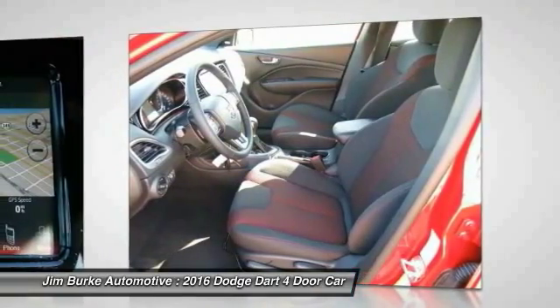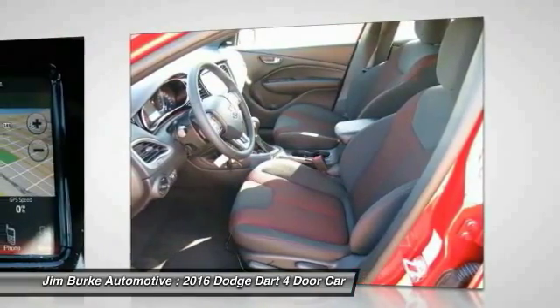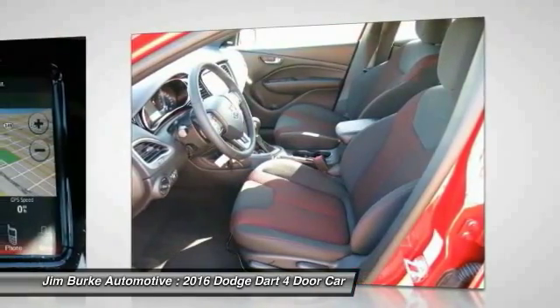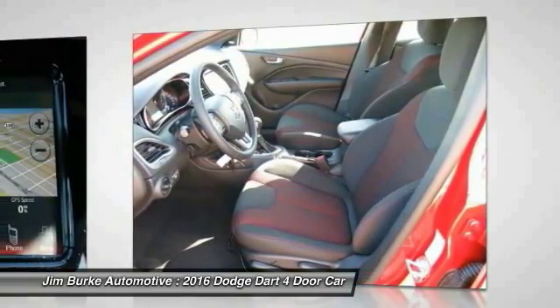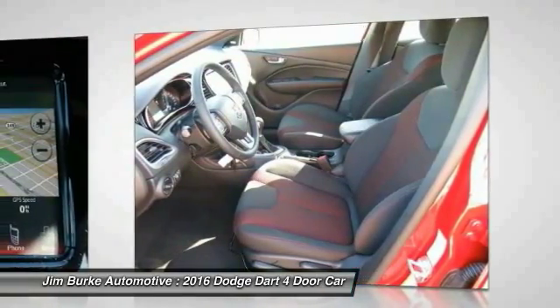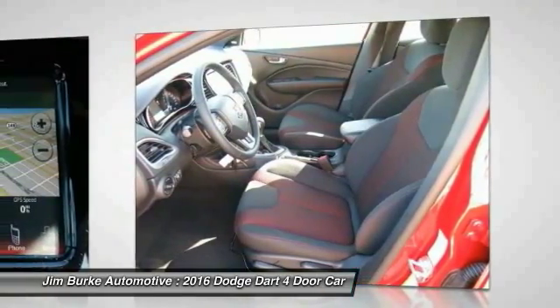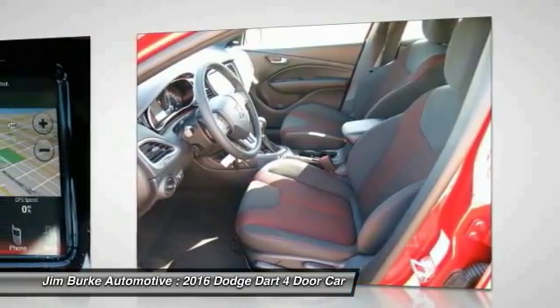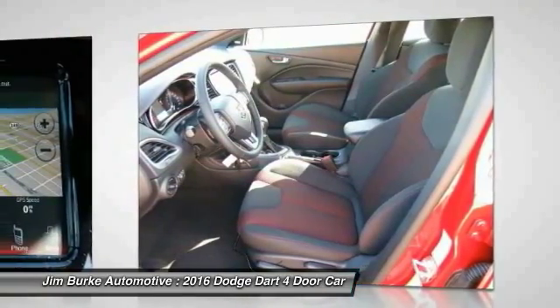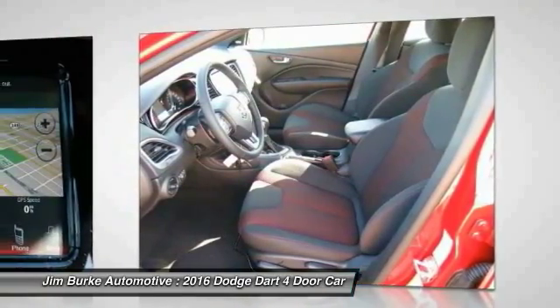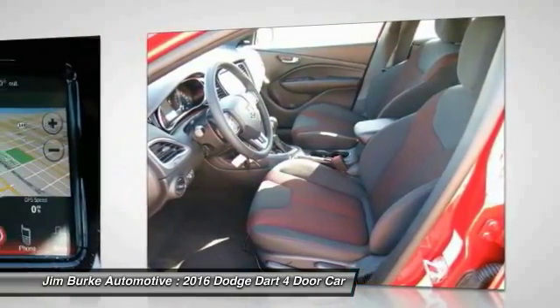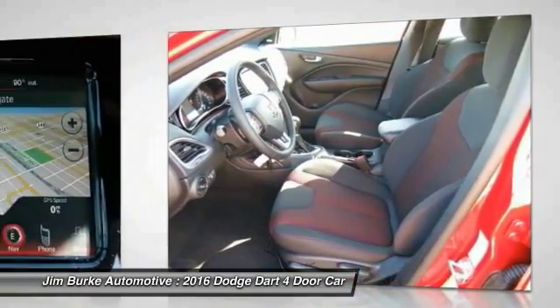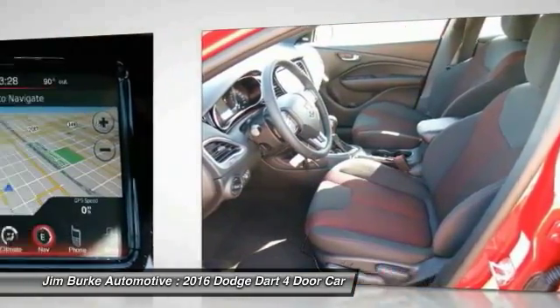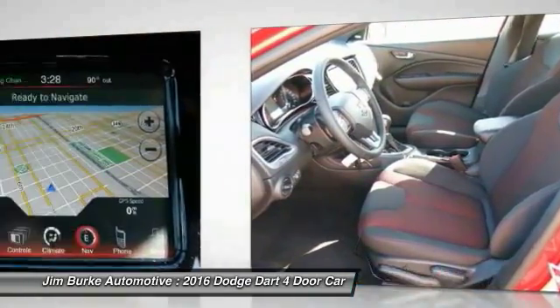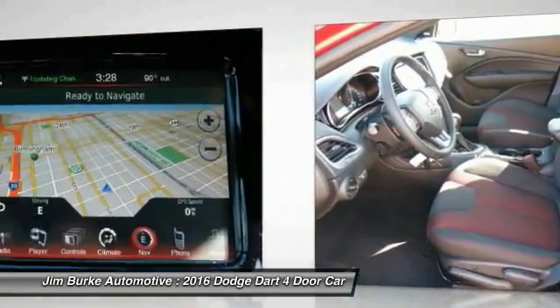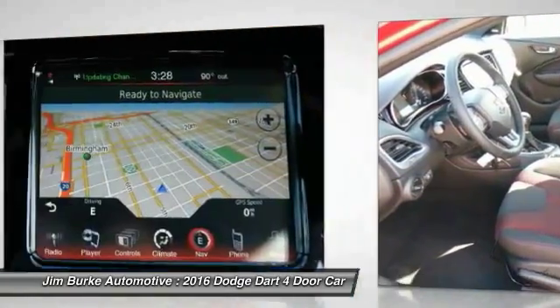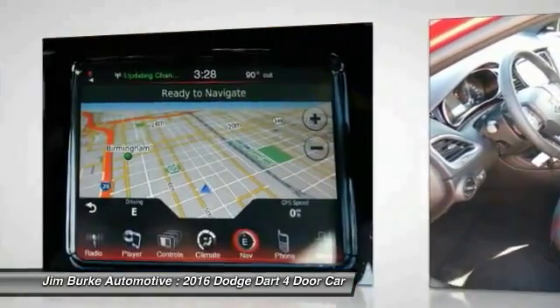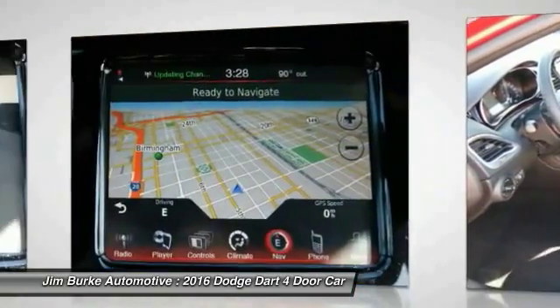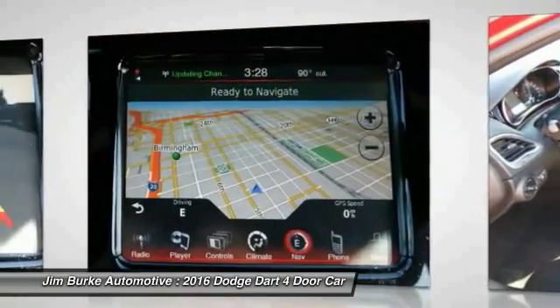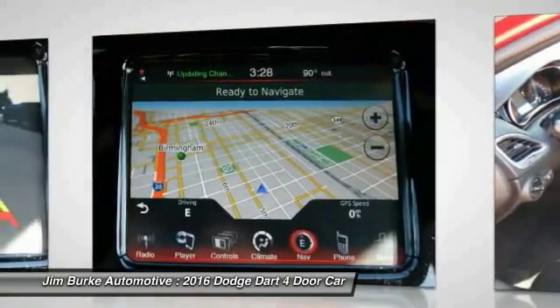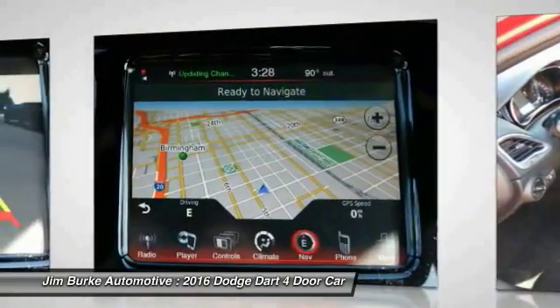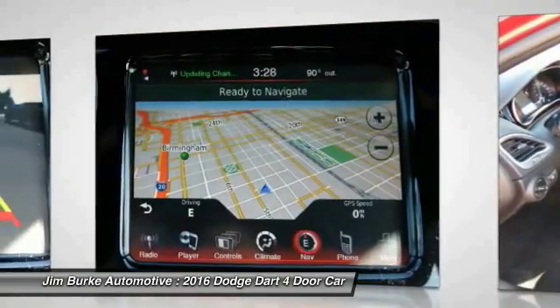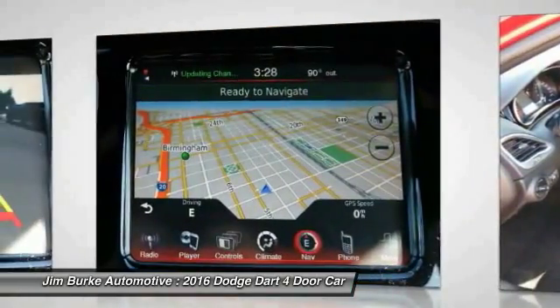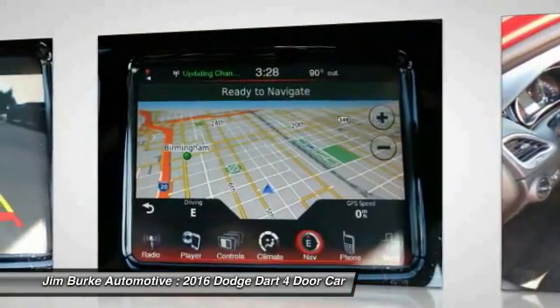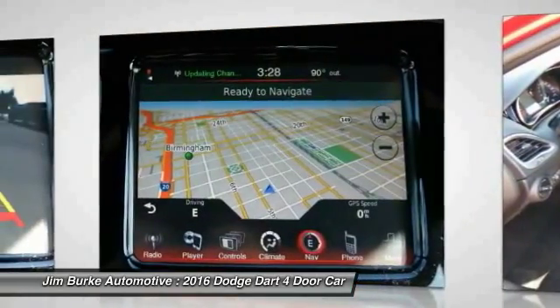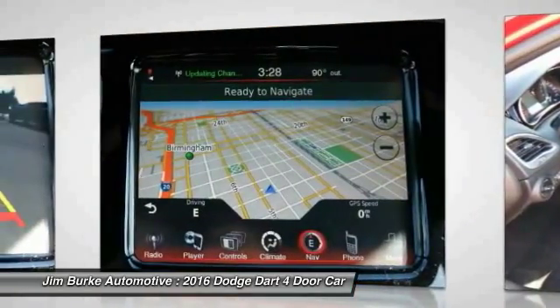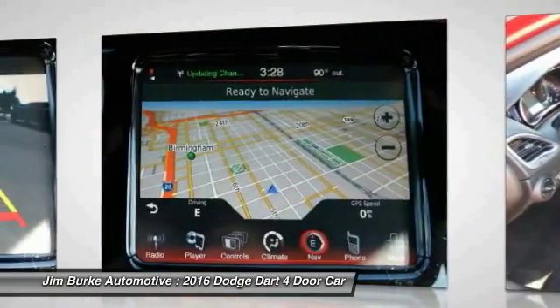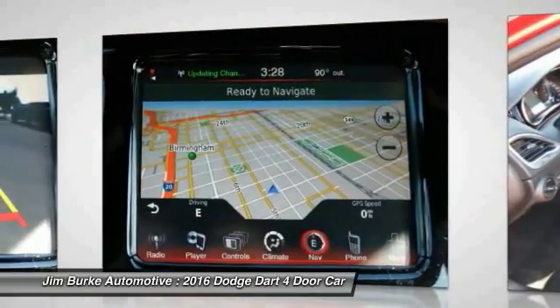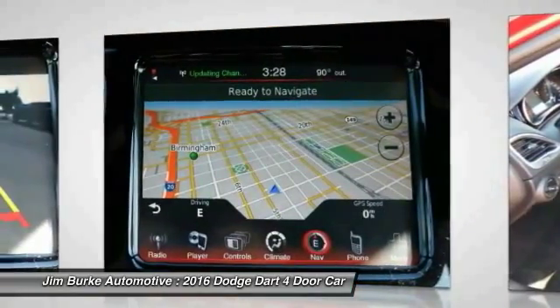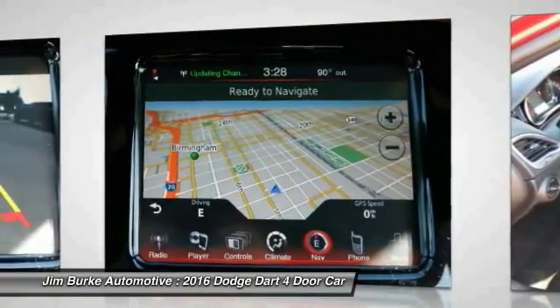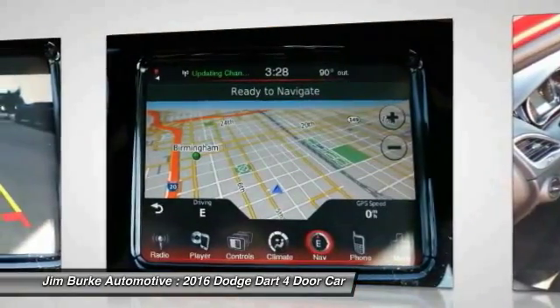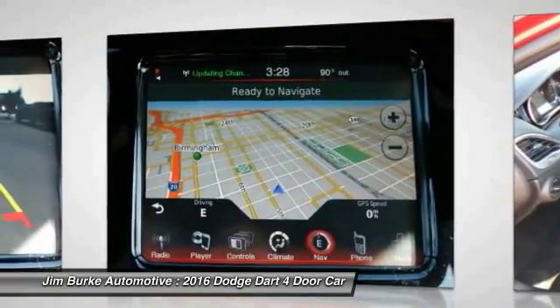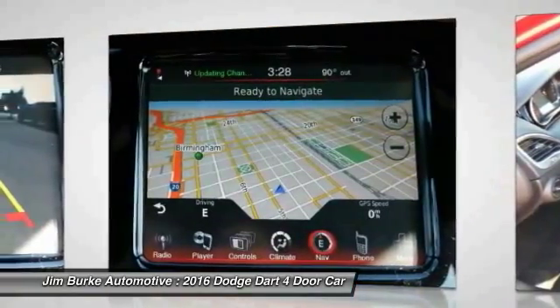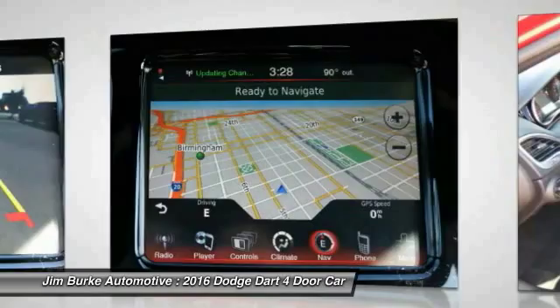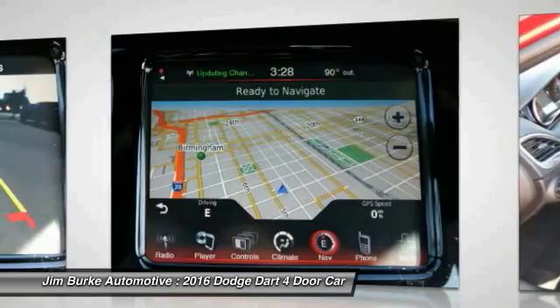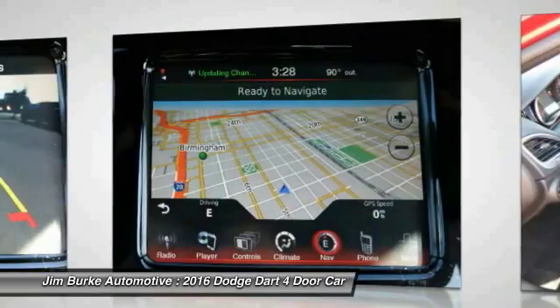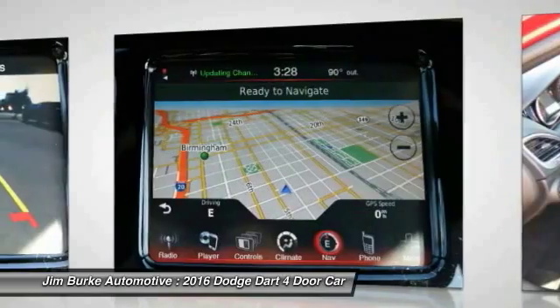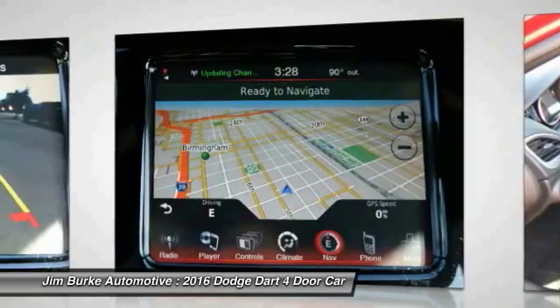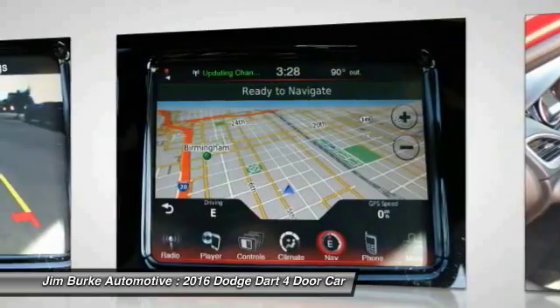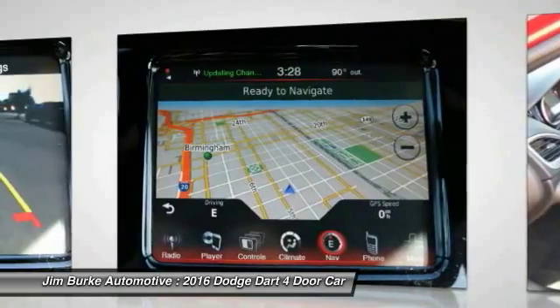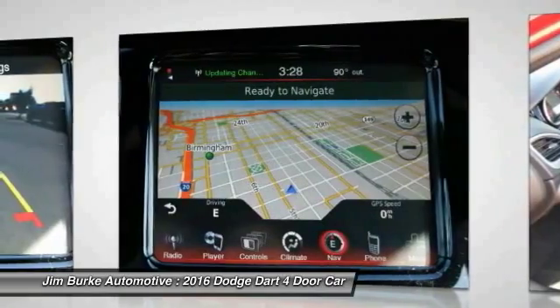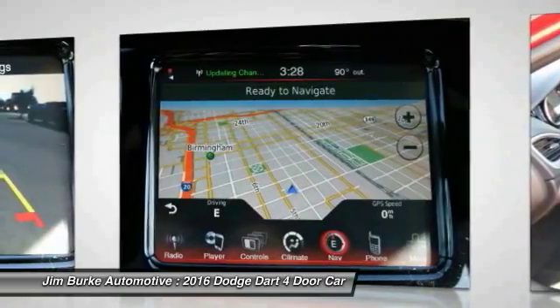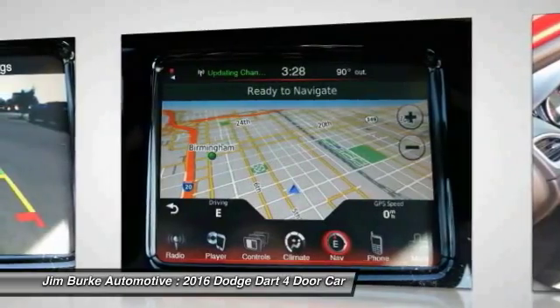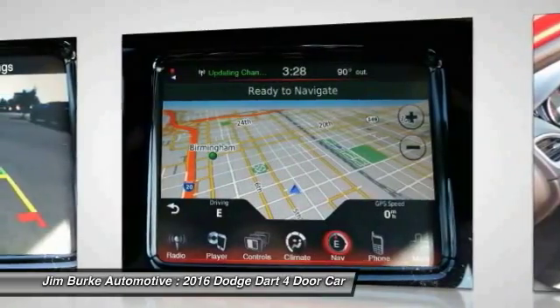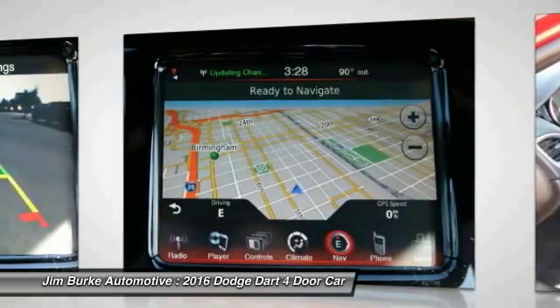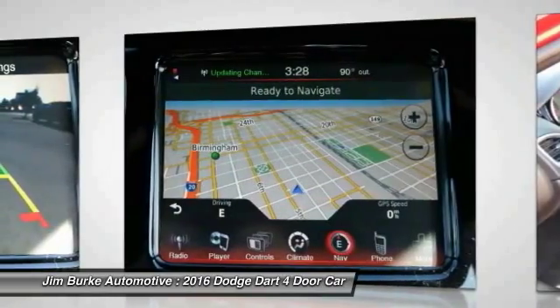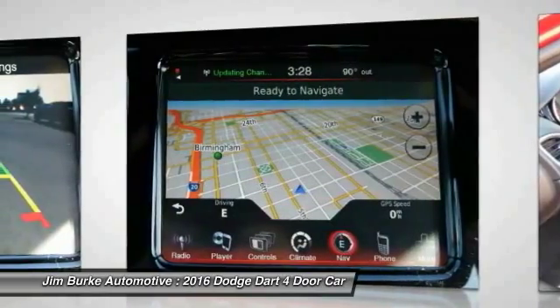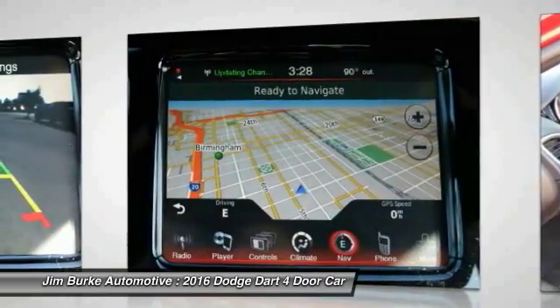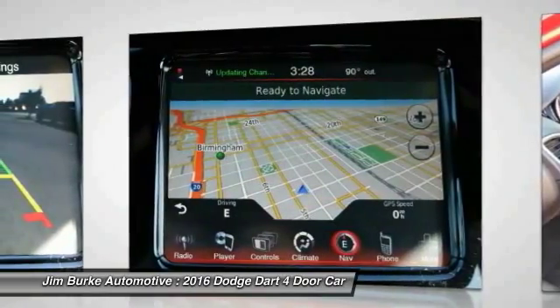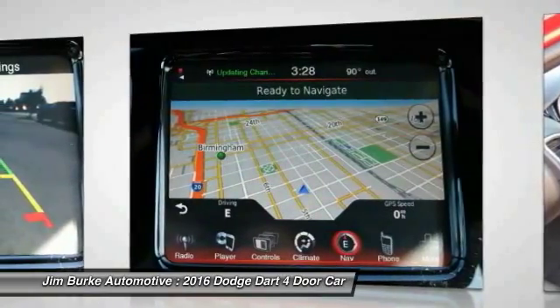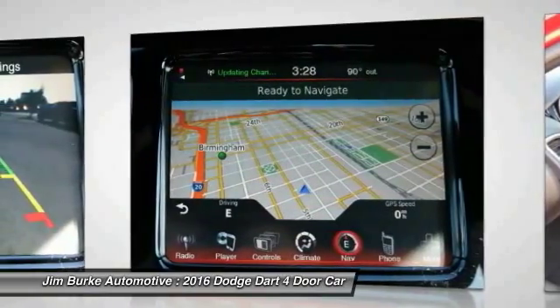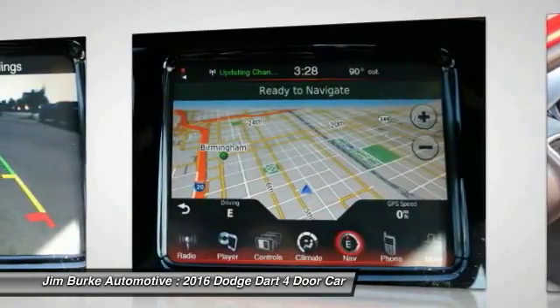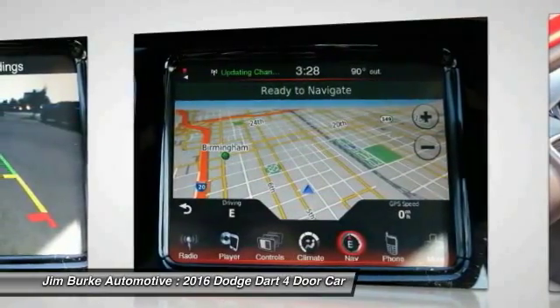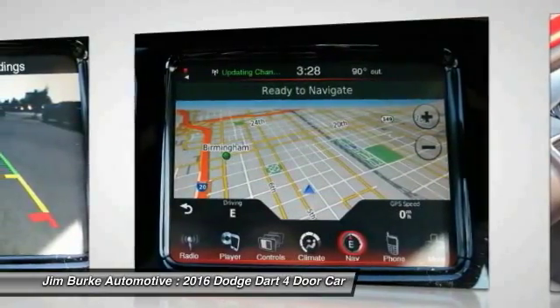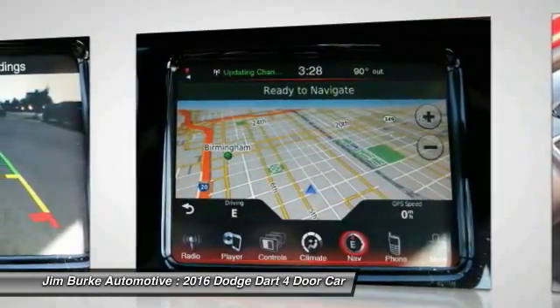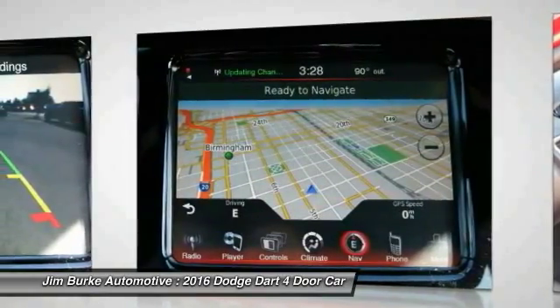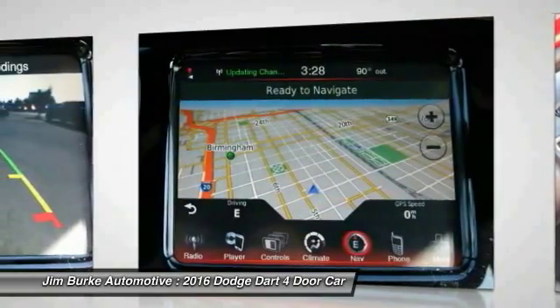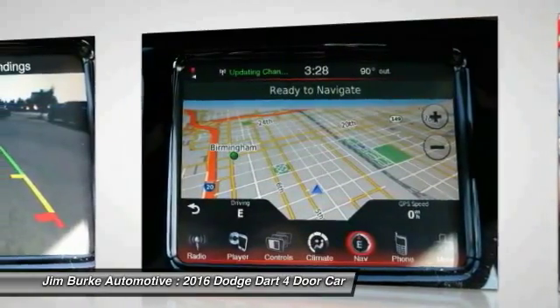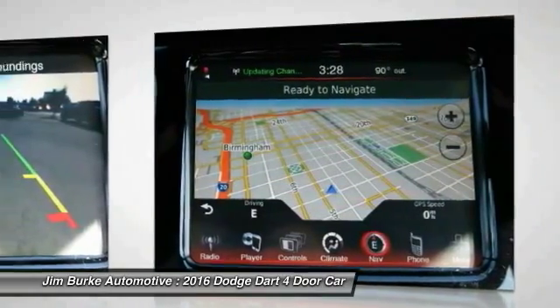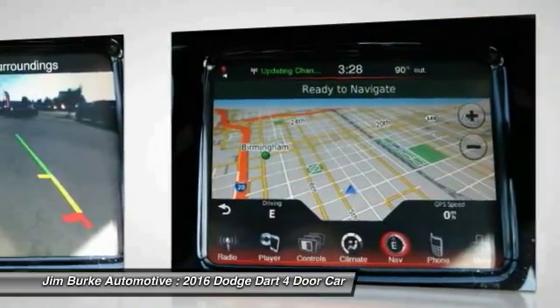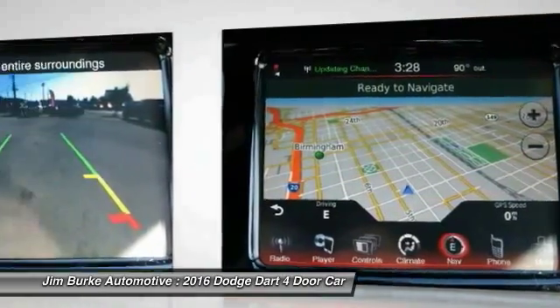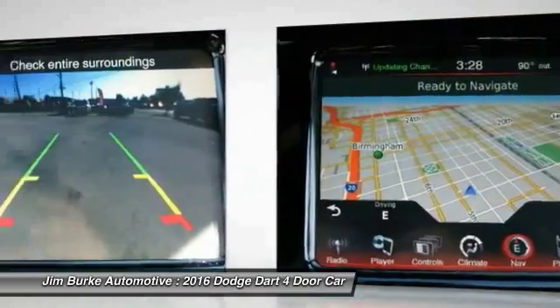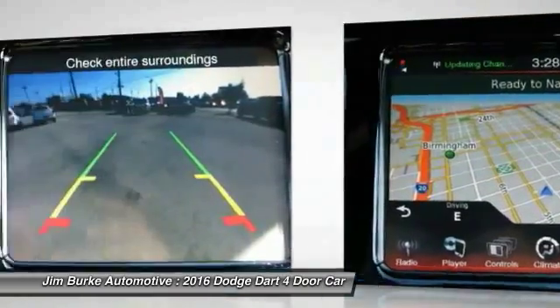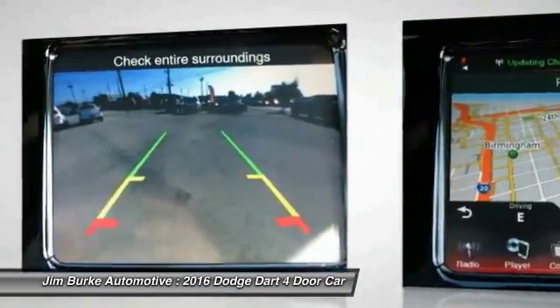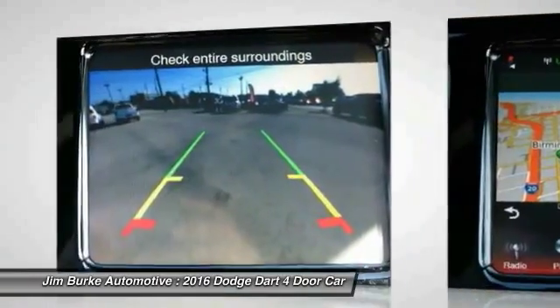Front floor mats, cruise control, aluminum wheels, AM/FM stereo radio, and rear defrost.